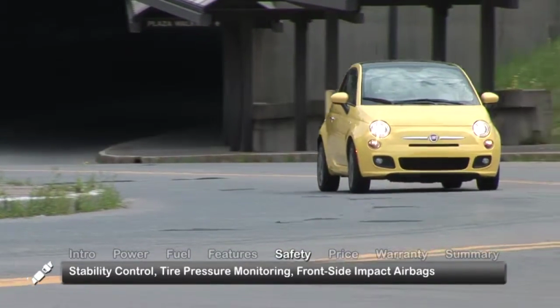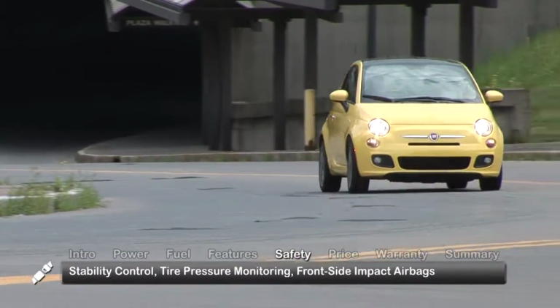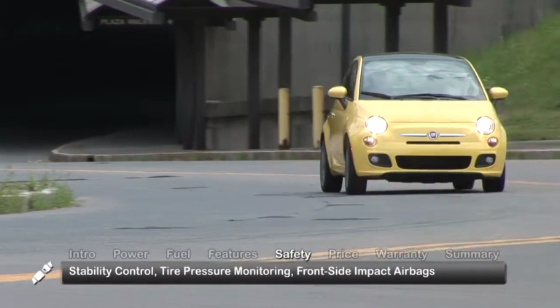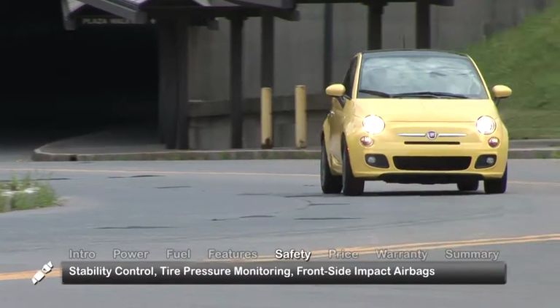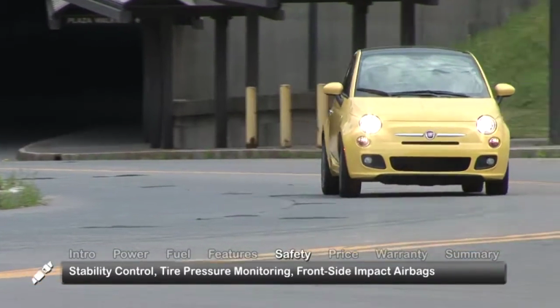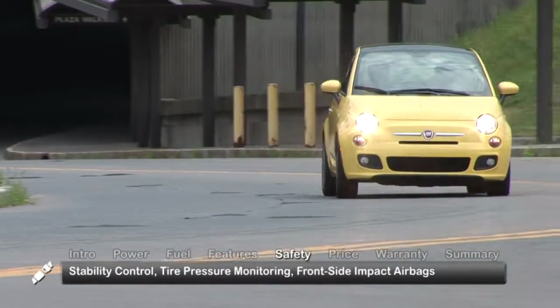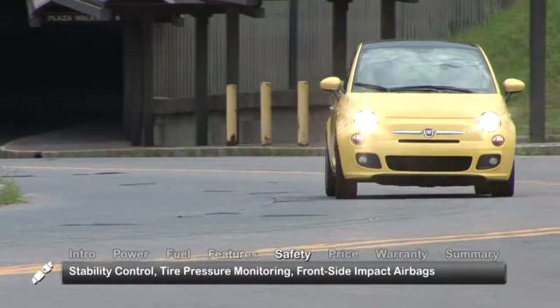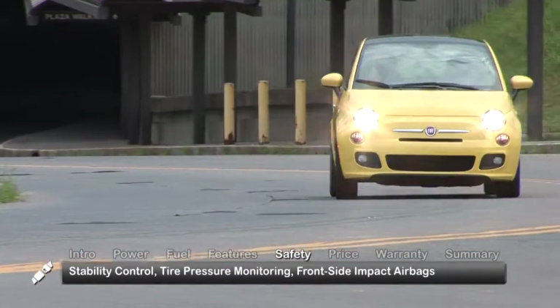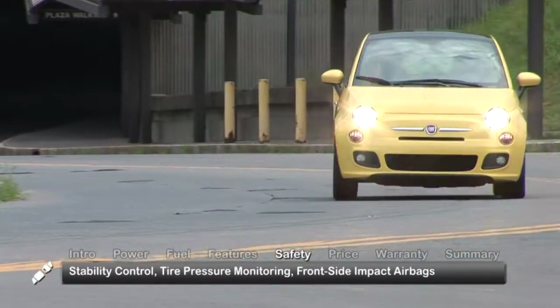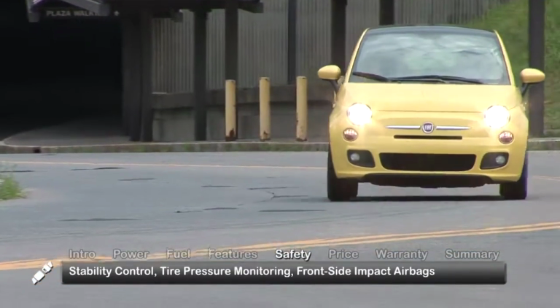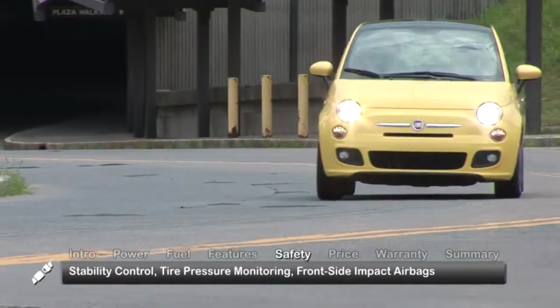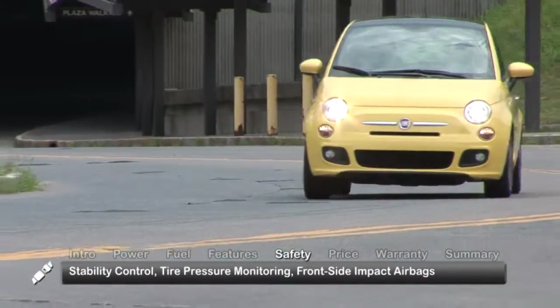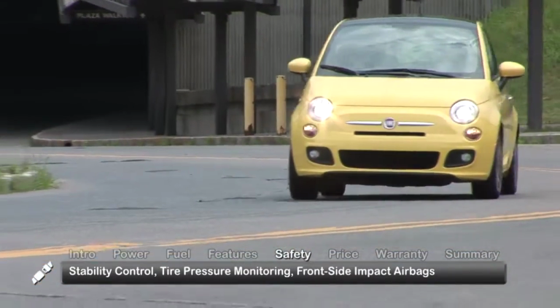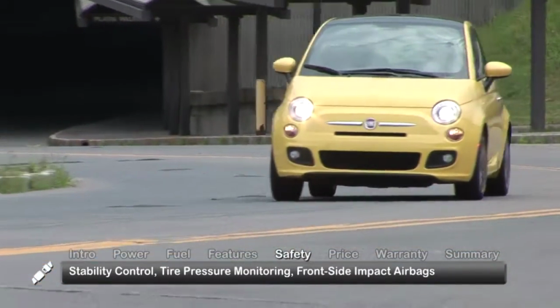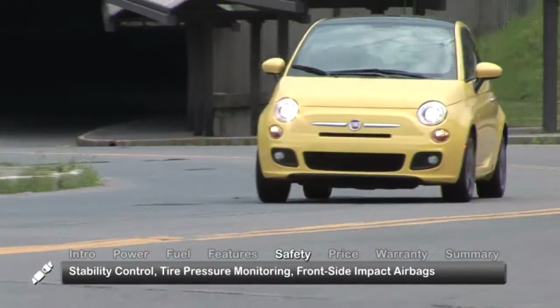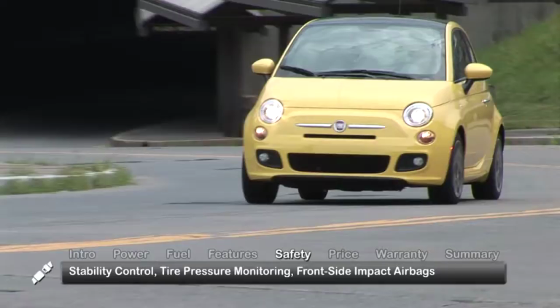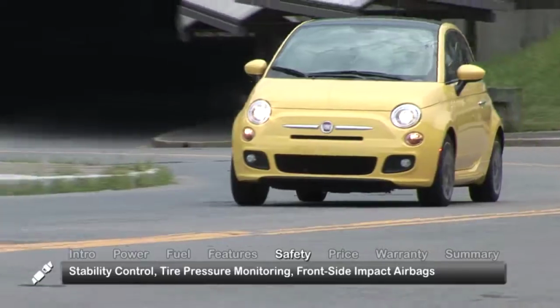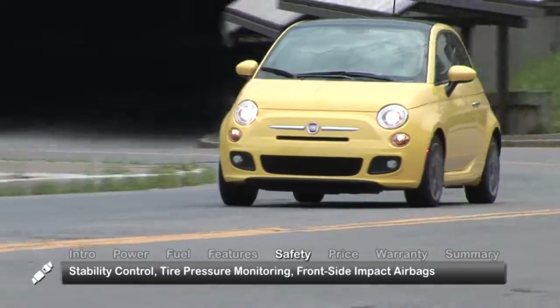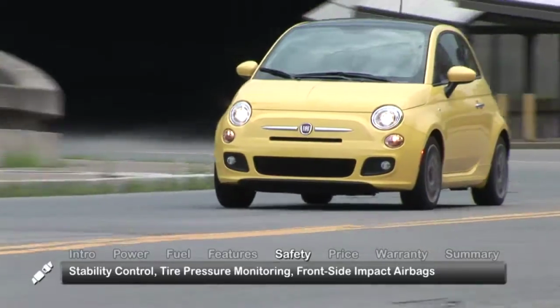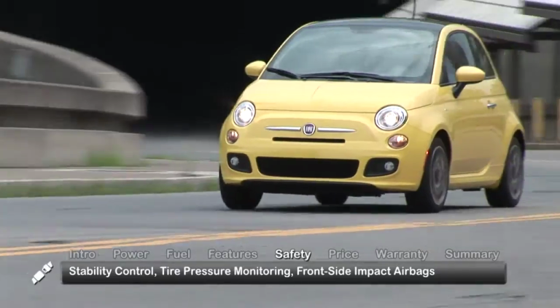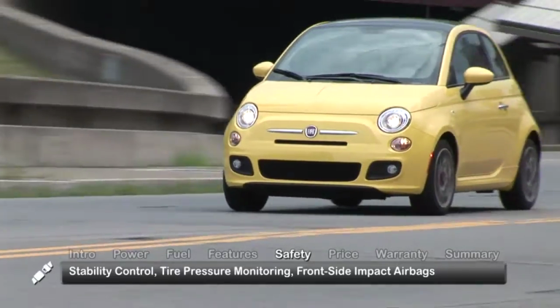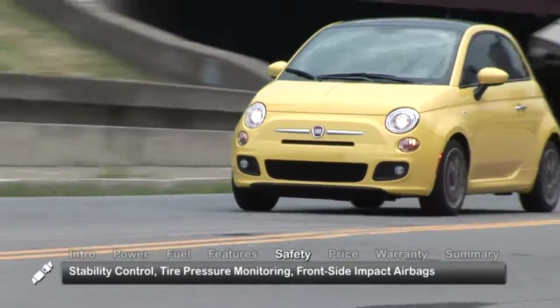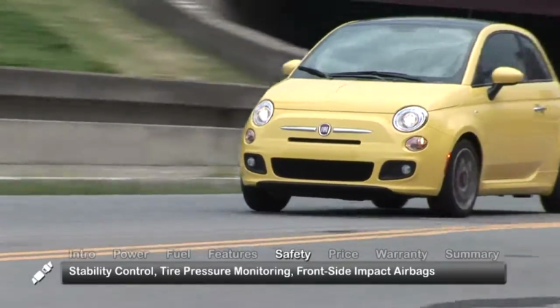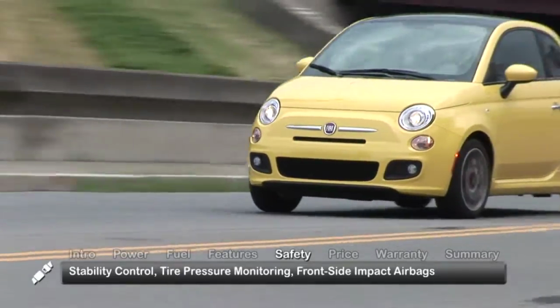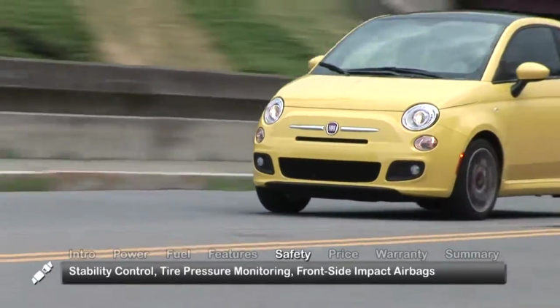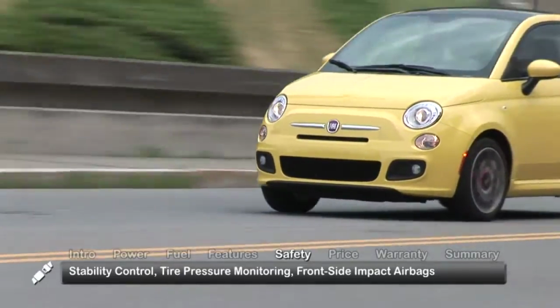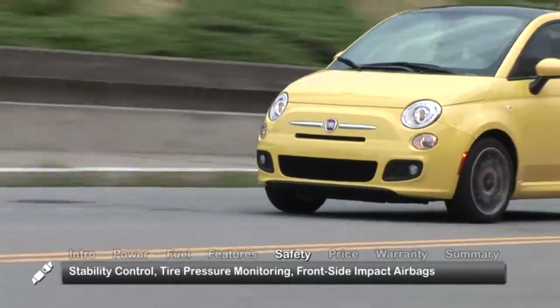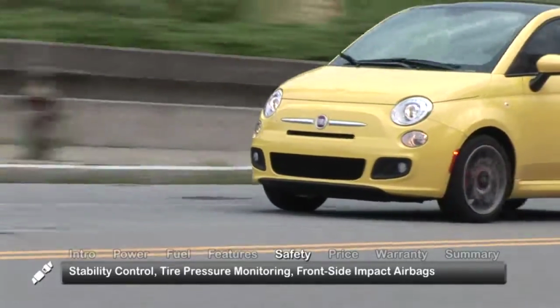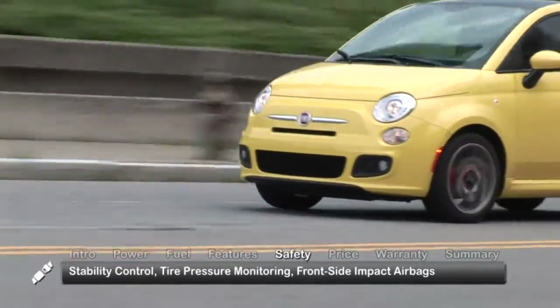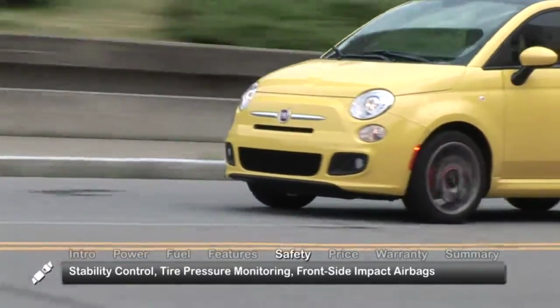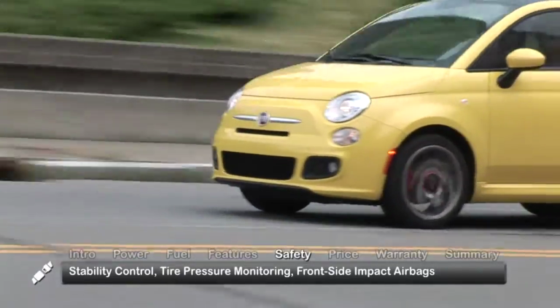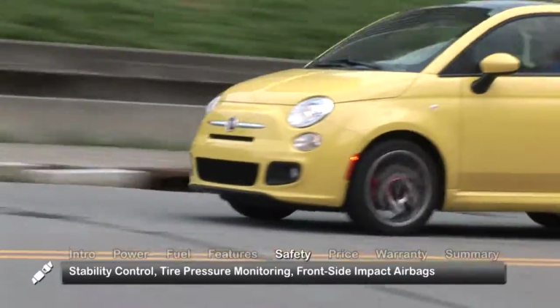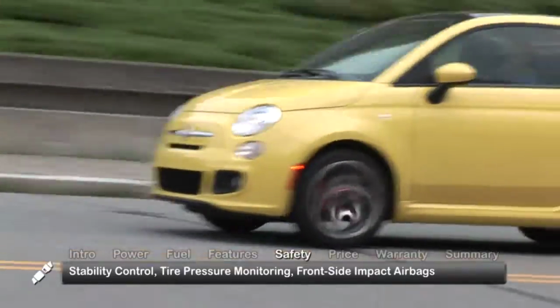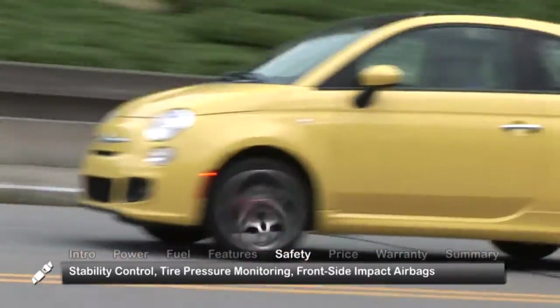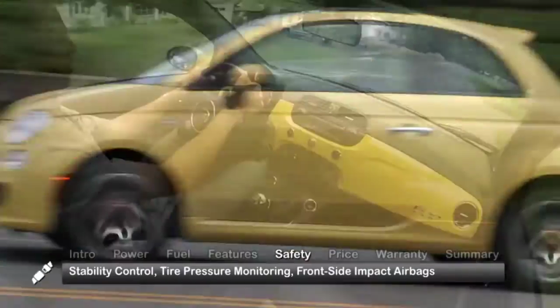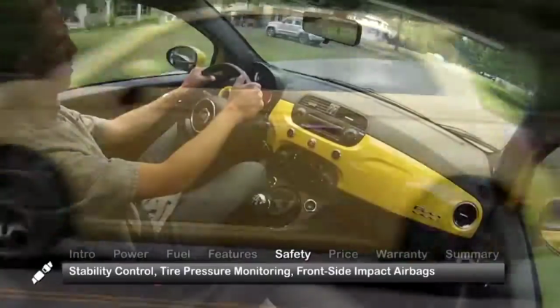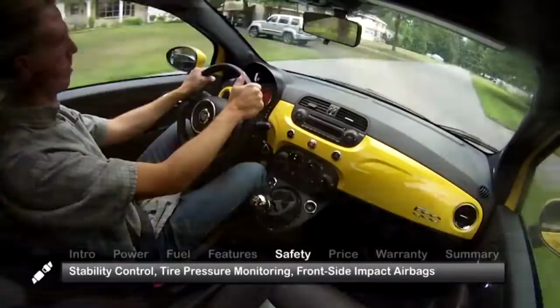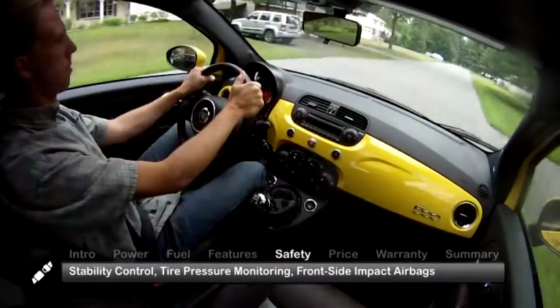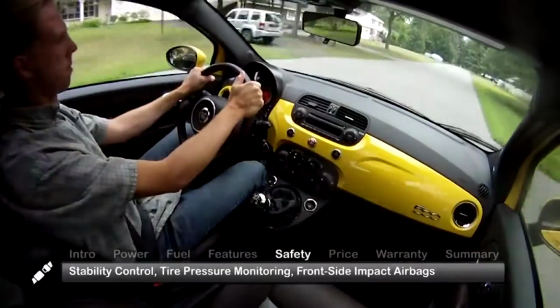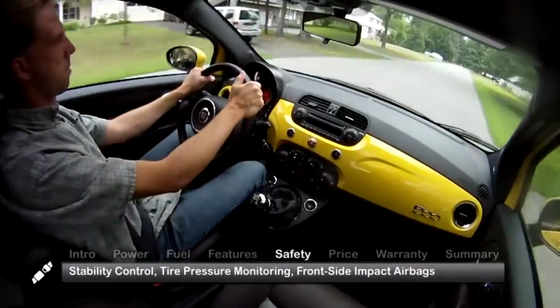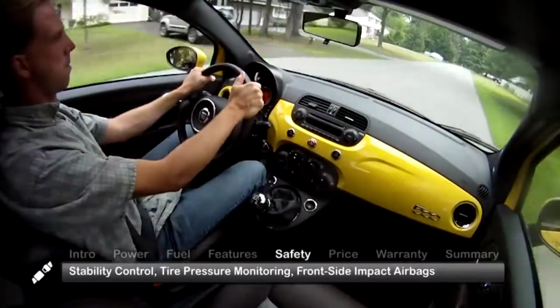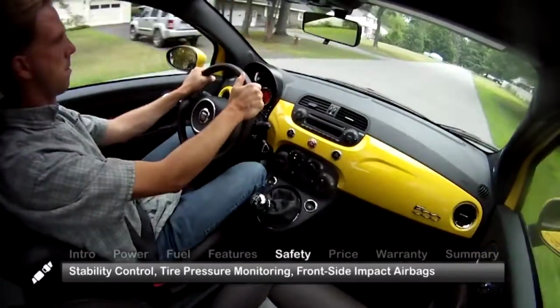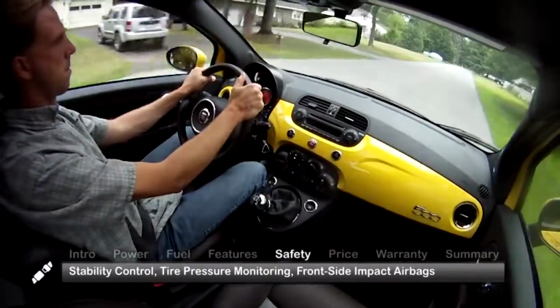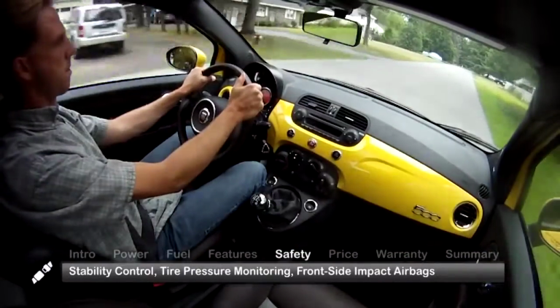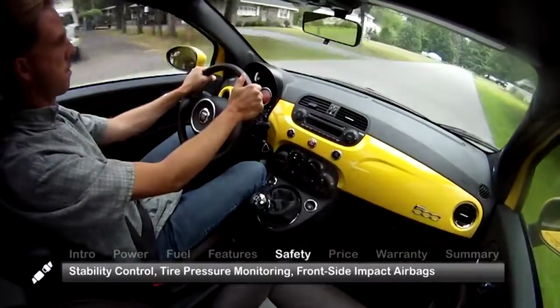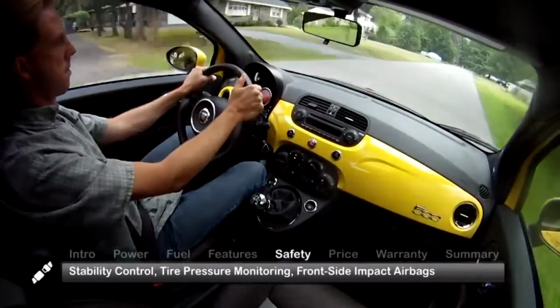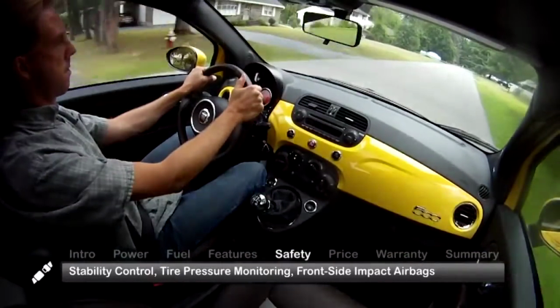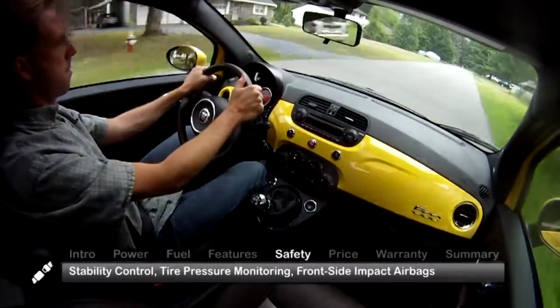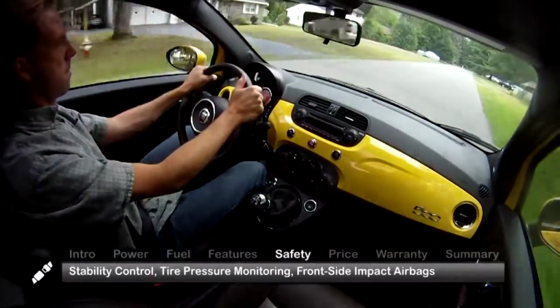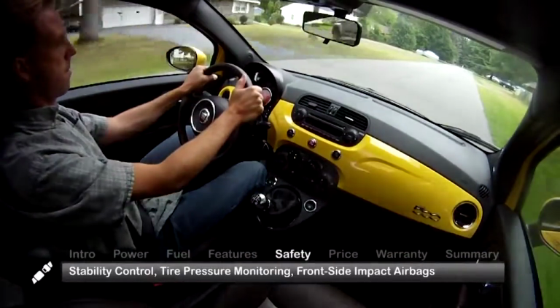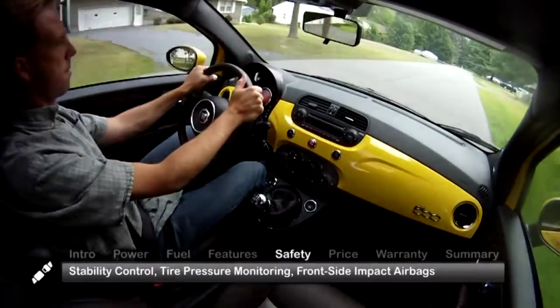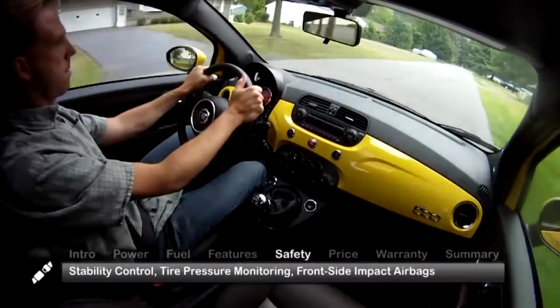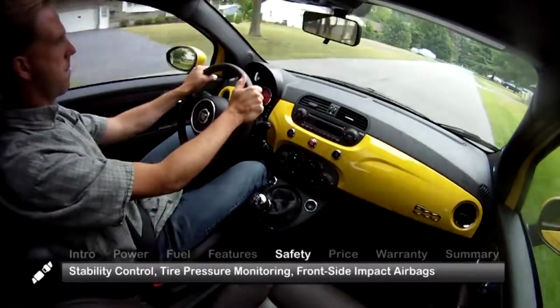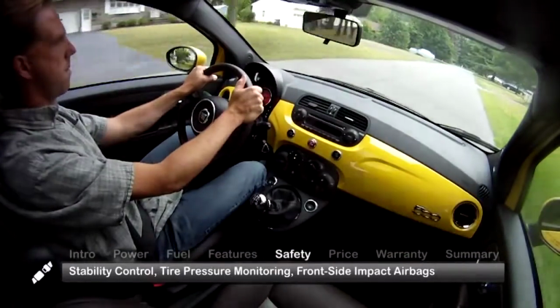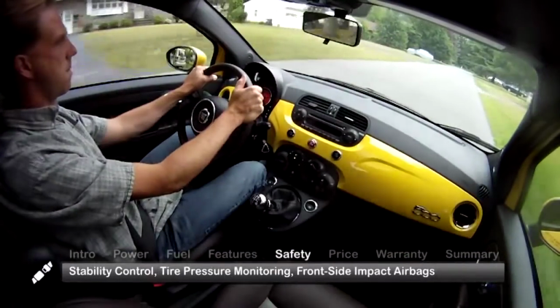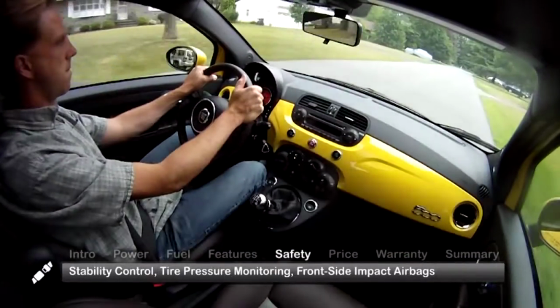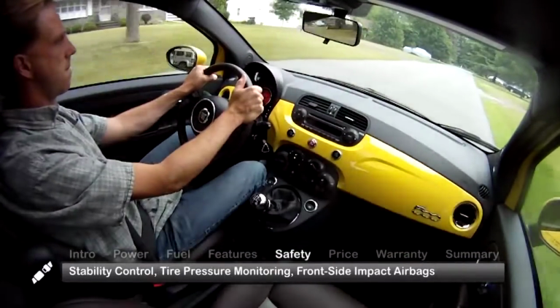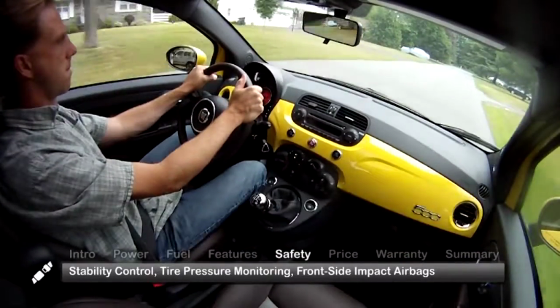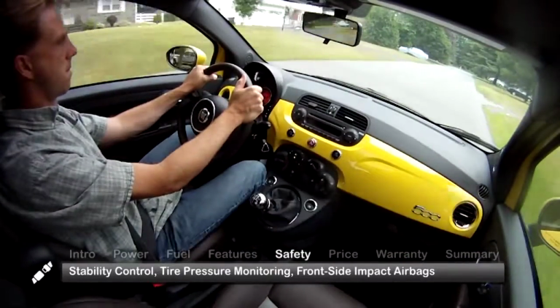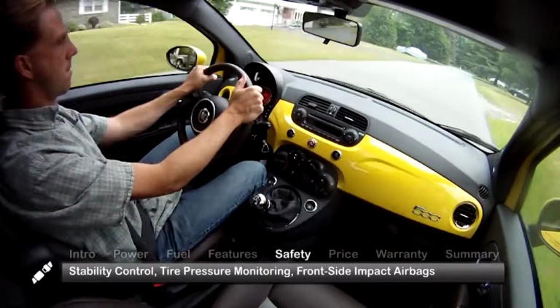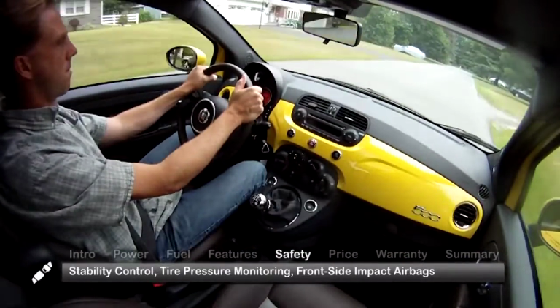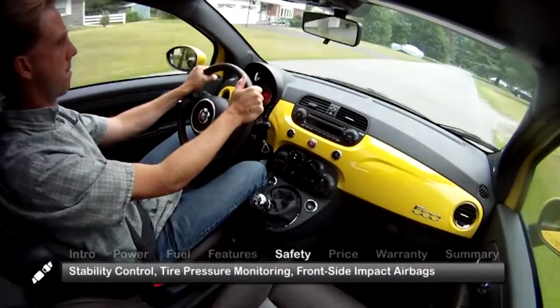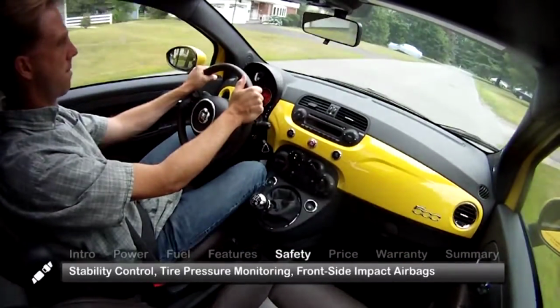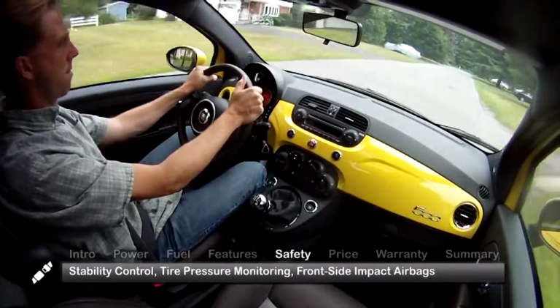Standard safety features include electronic stability control, a tire pressure monitoring system, and a full complement of front and side impact airbags.